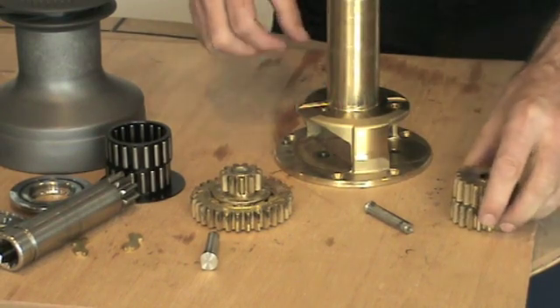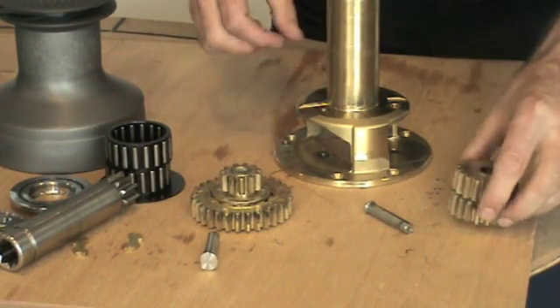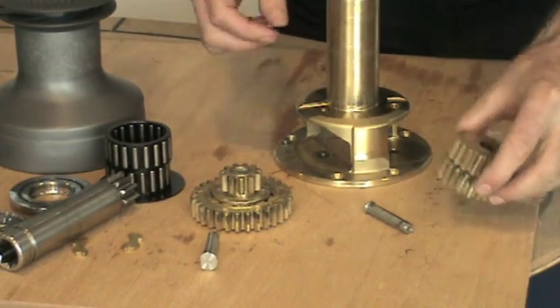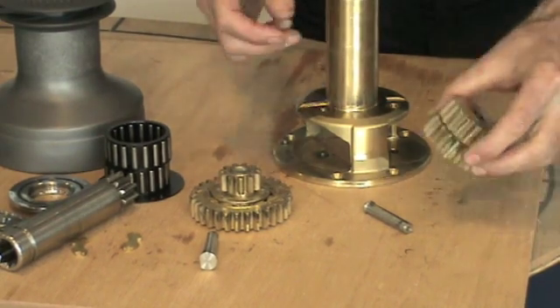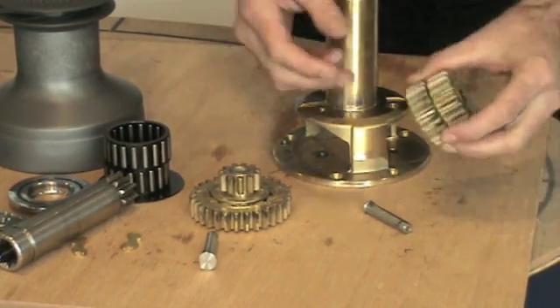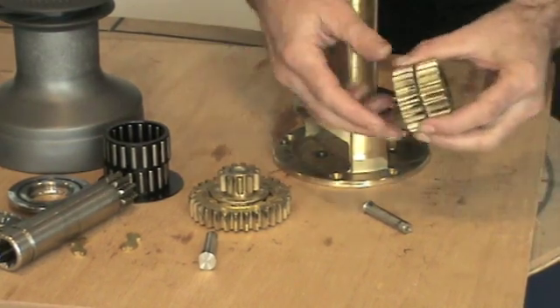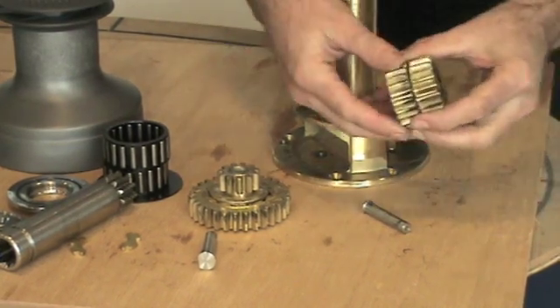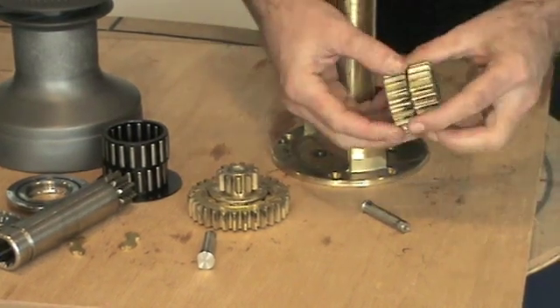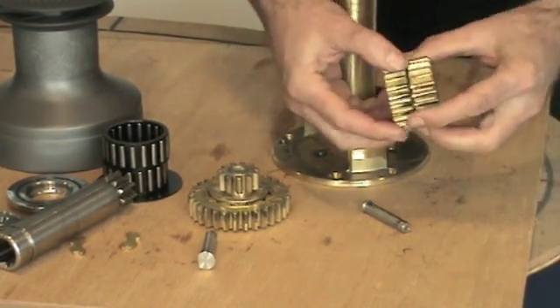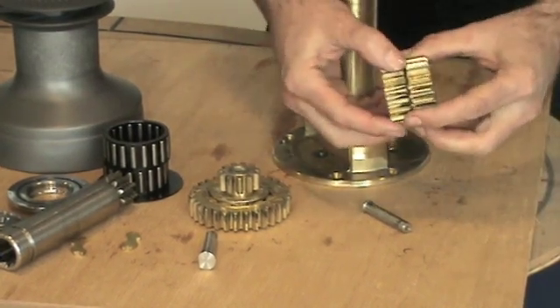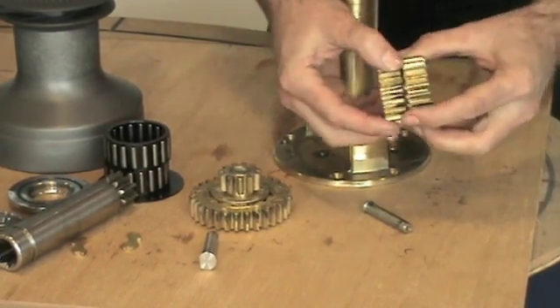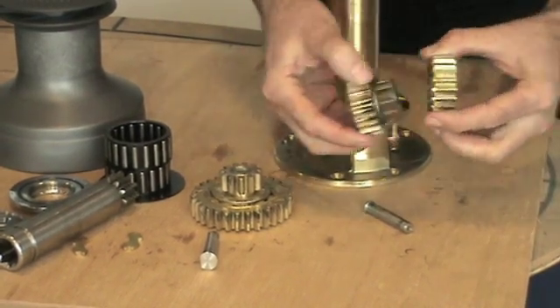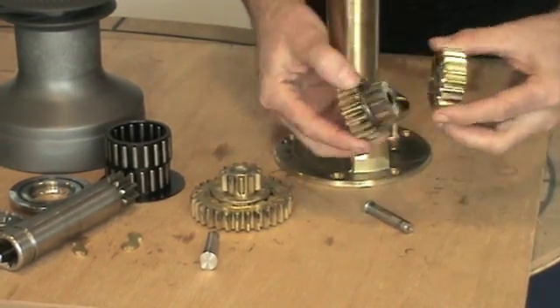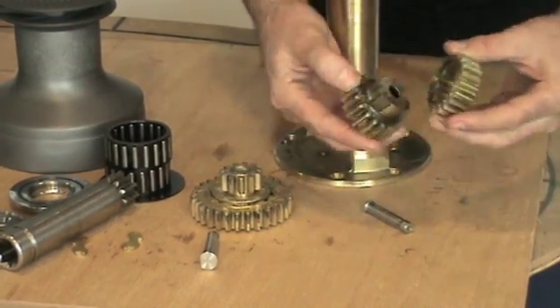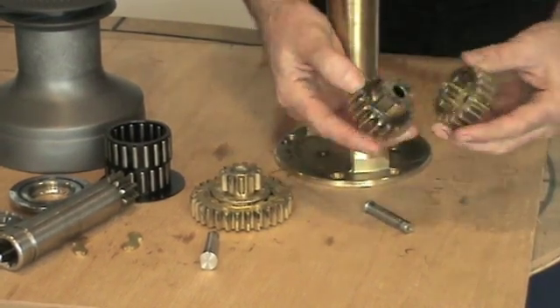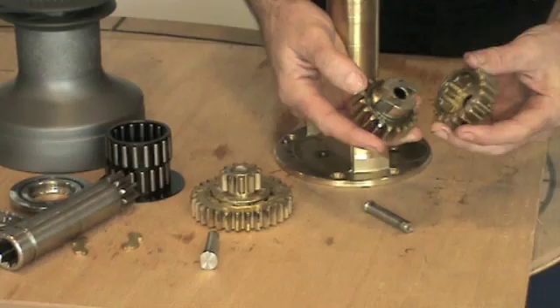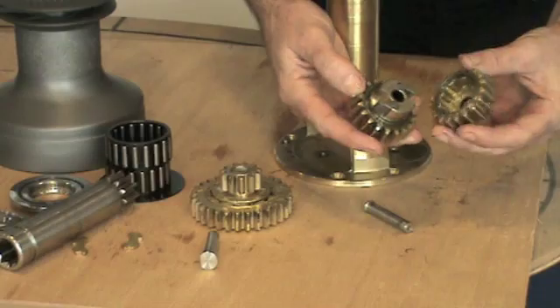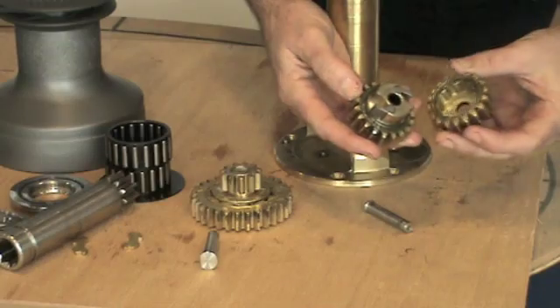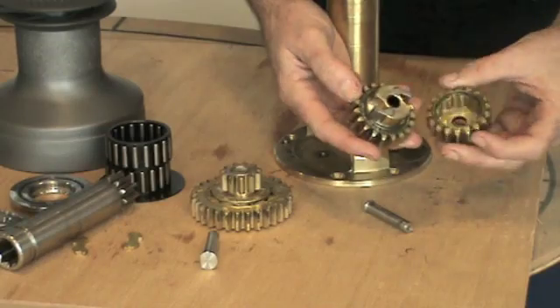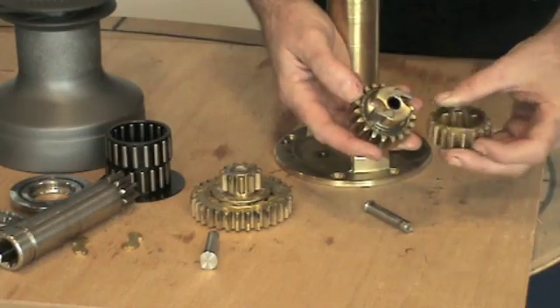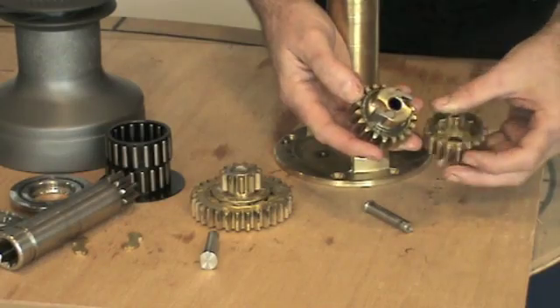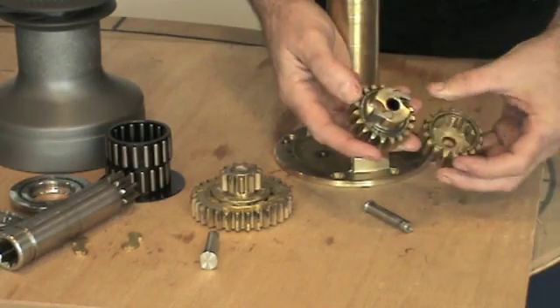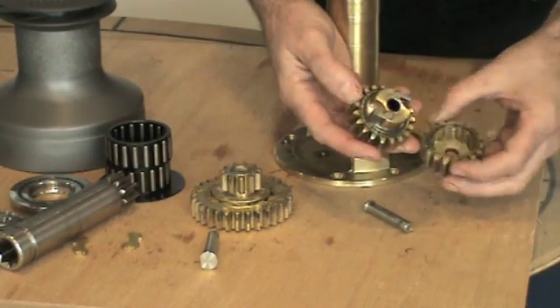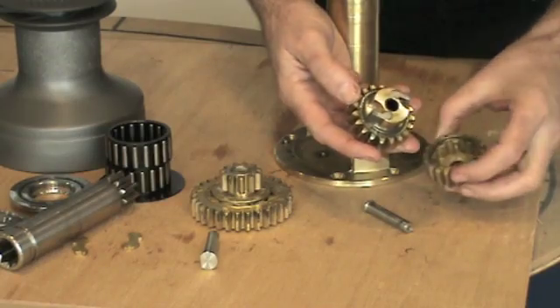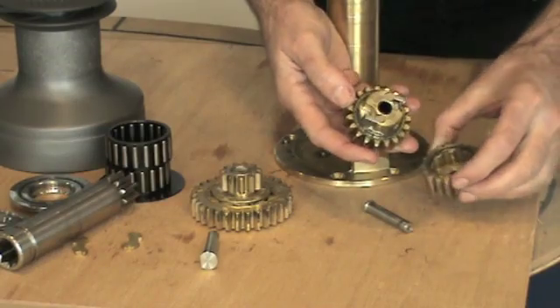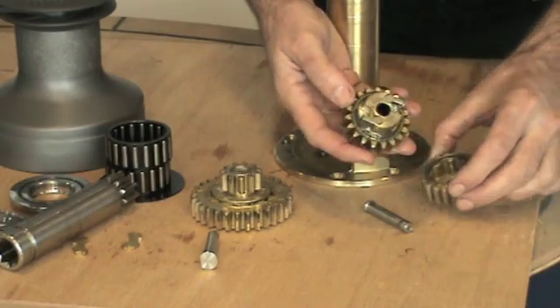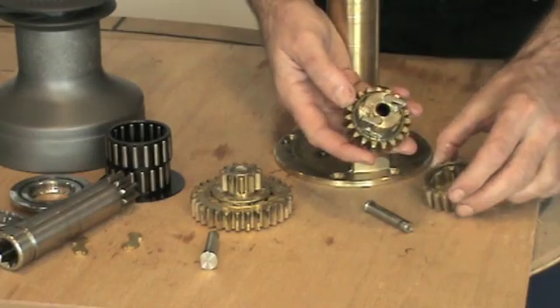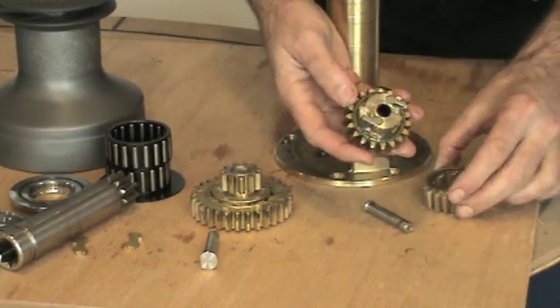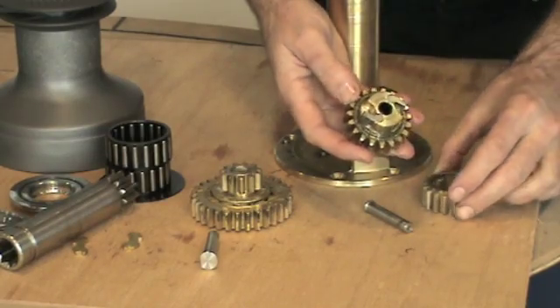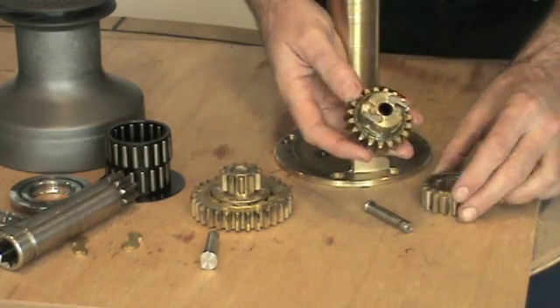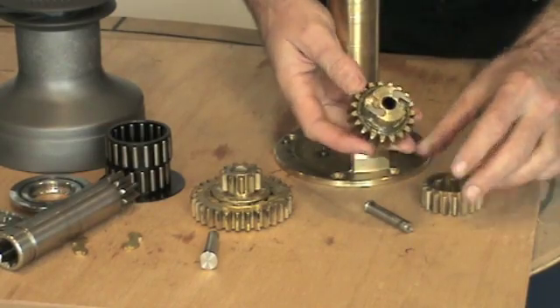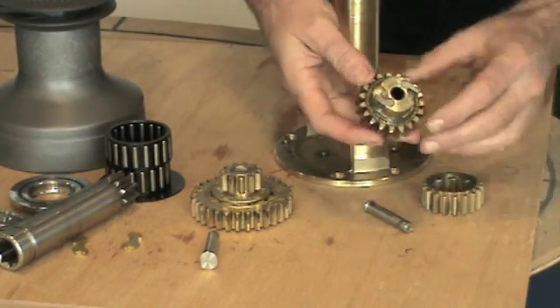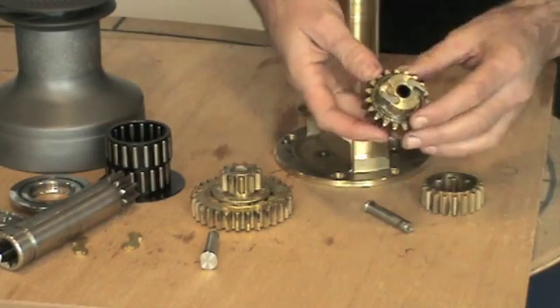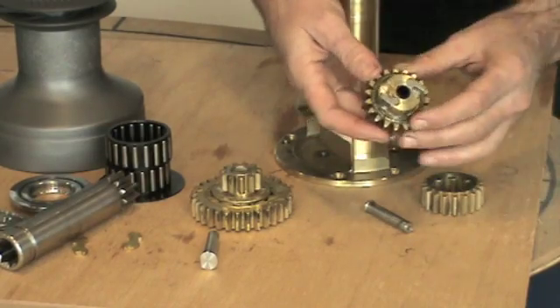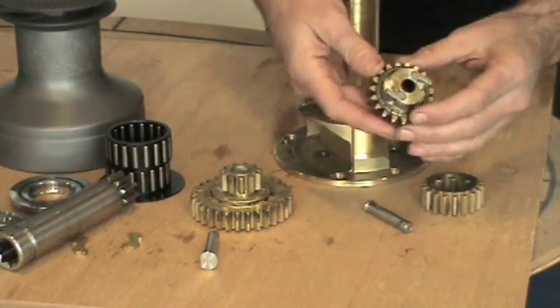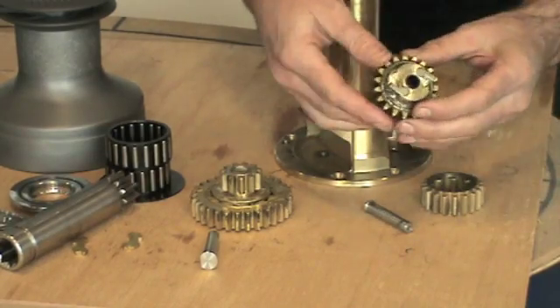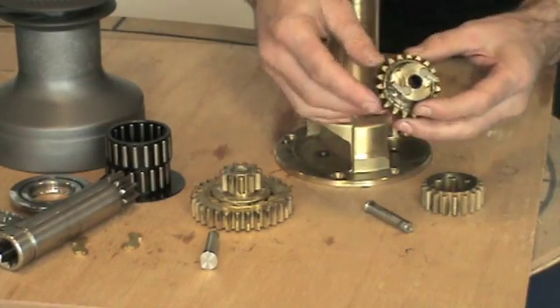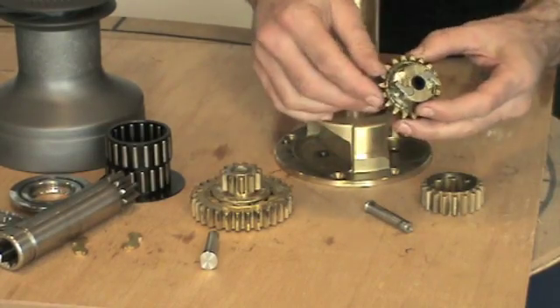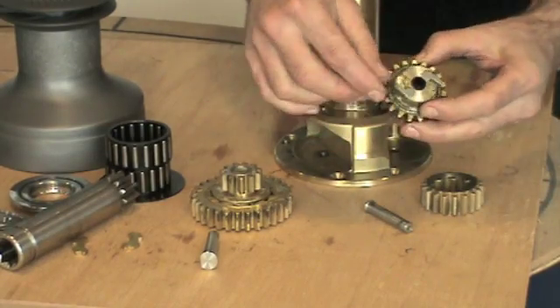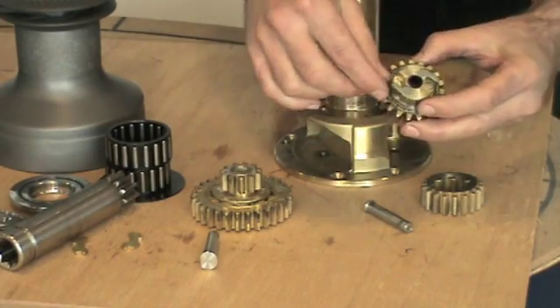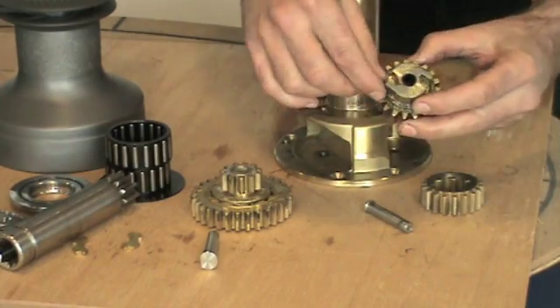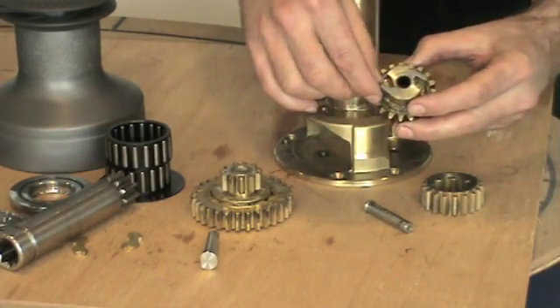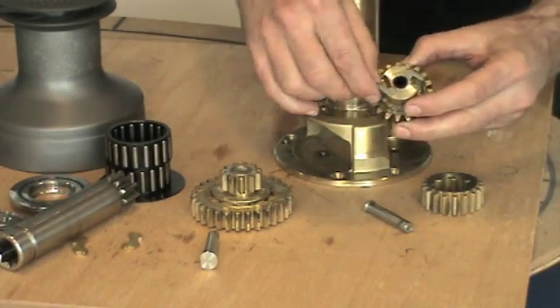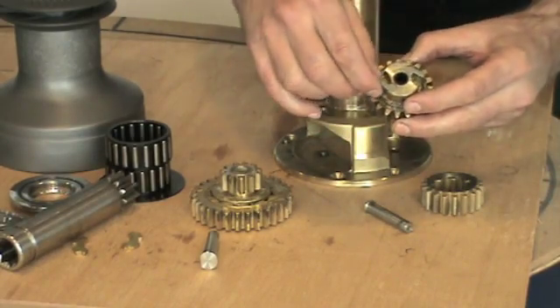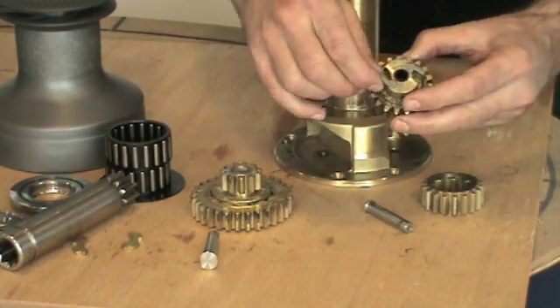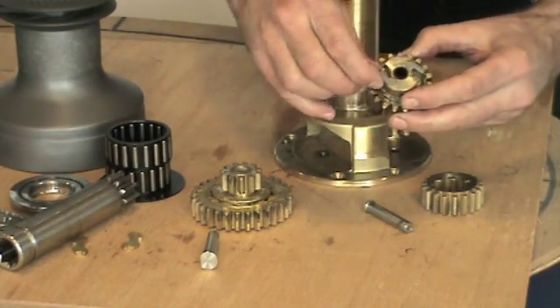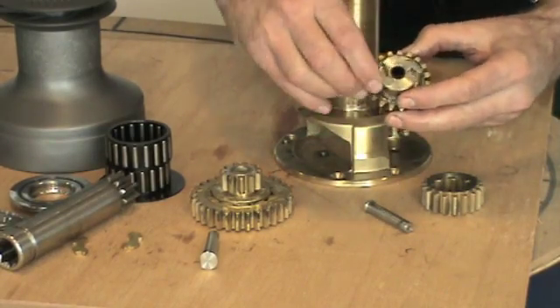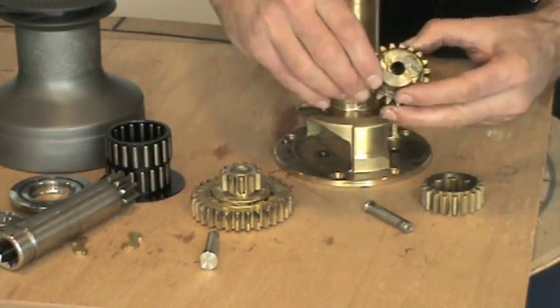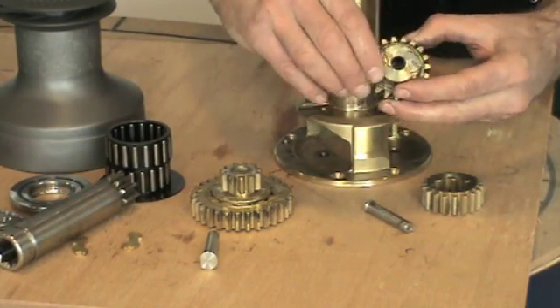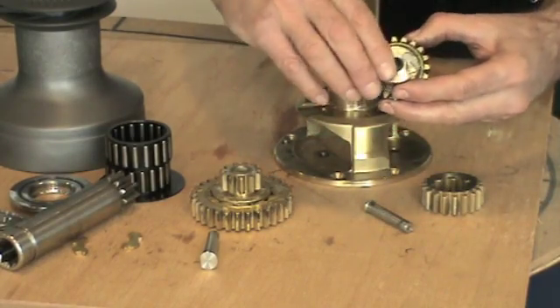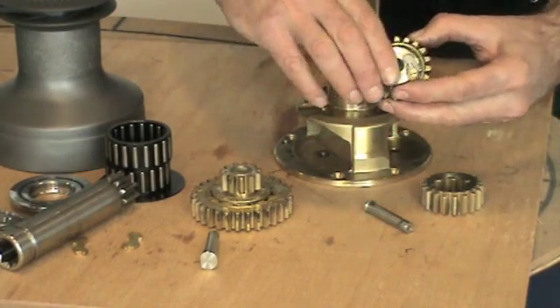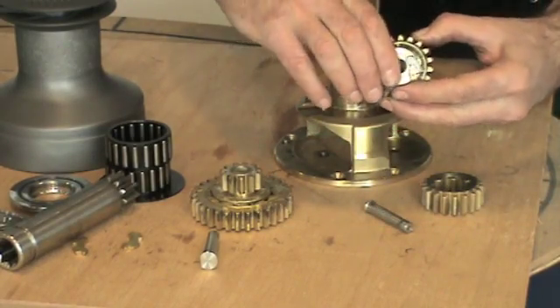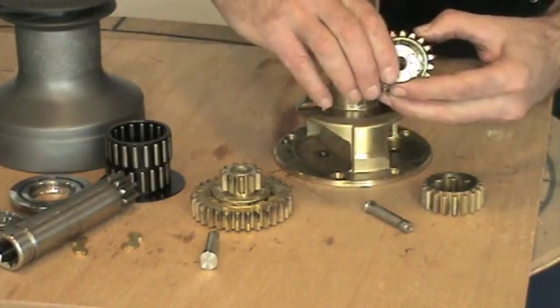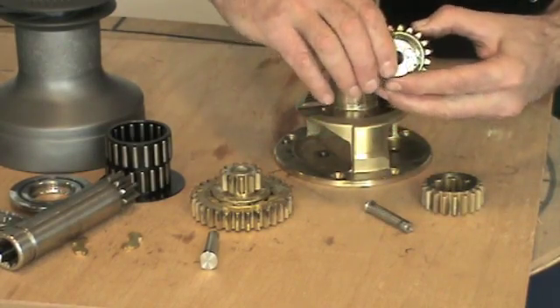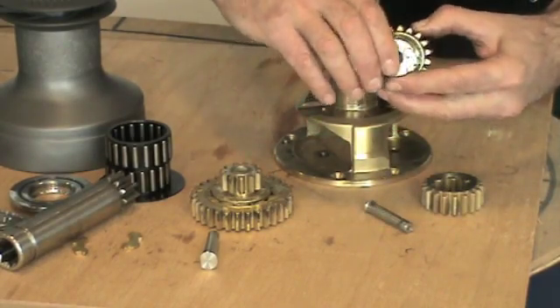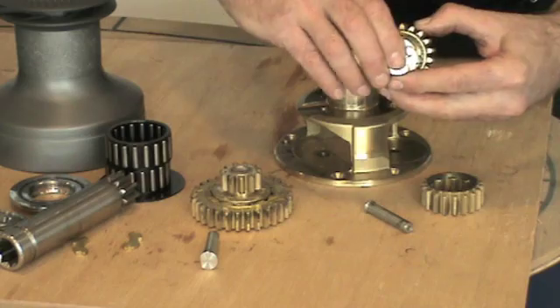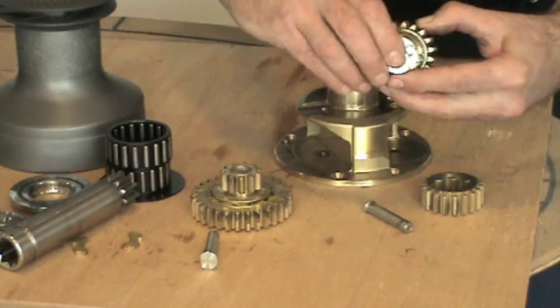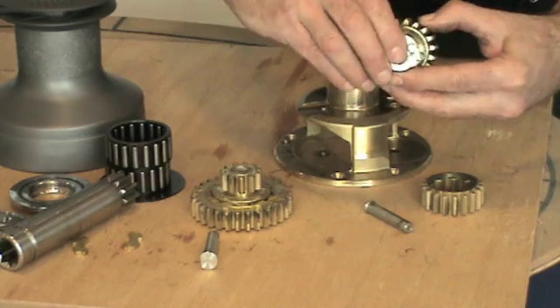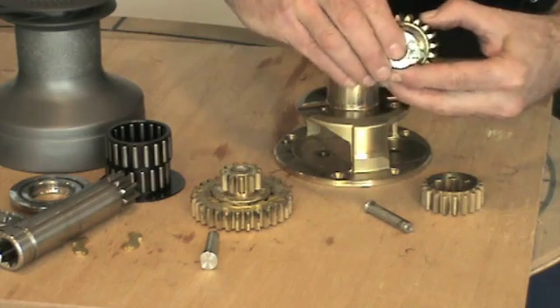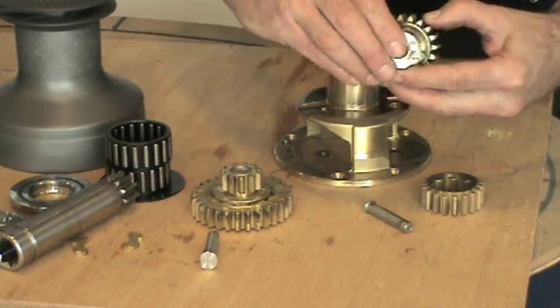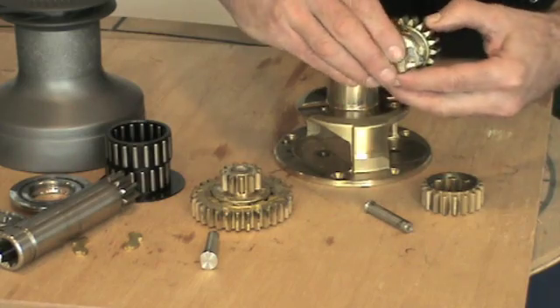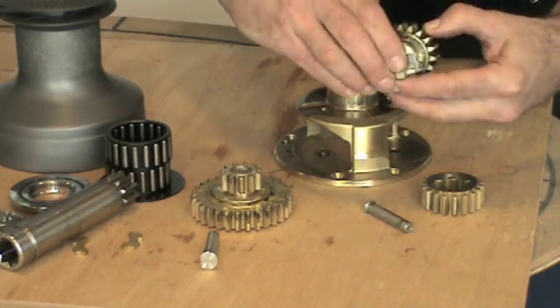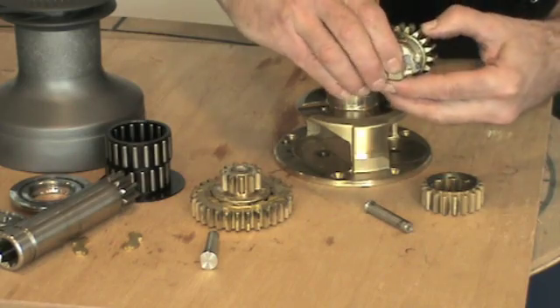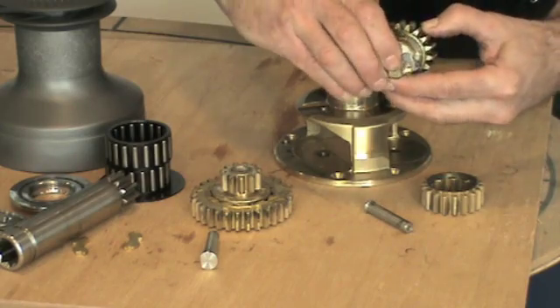Now I'm going to strip the gear packs down. Each gear stack holds two pawls. They're located in position by a spring which is easily removable.